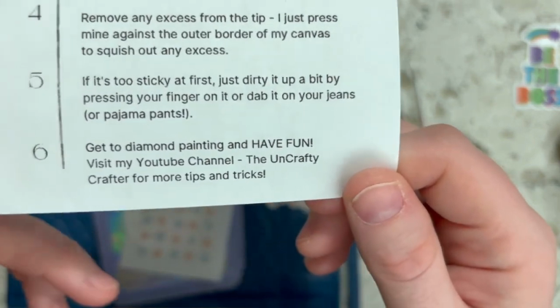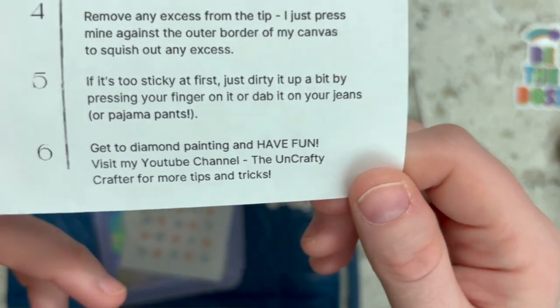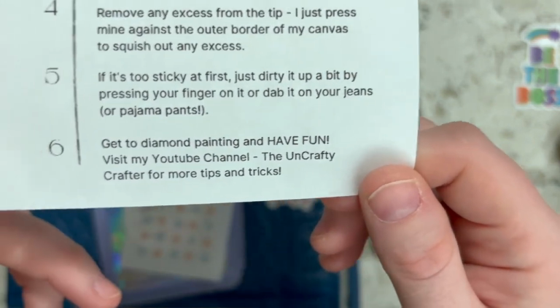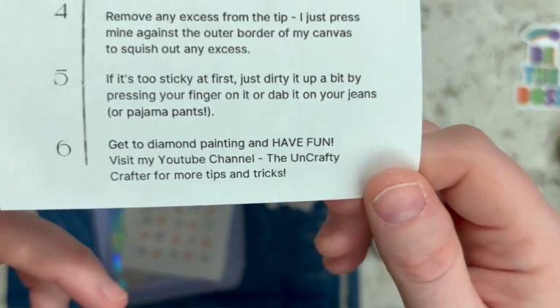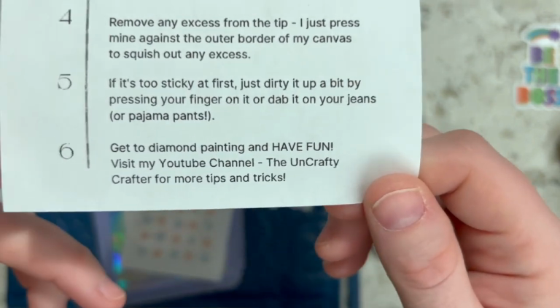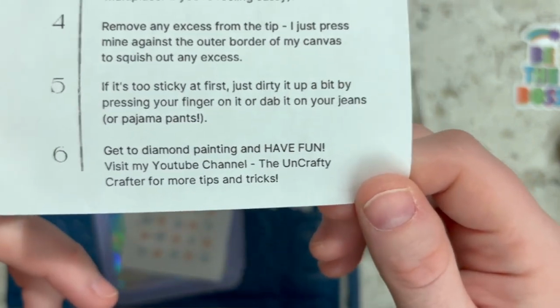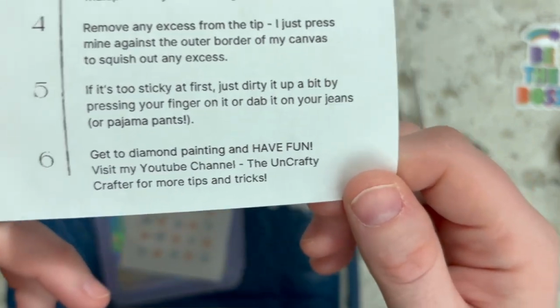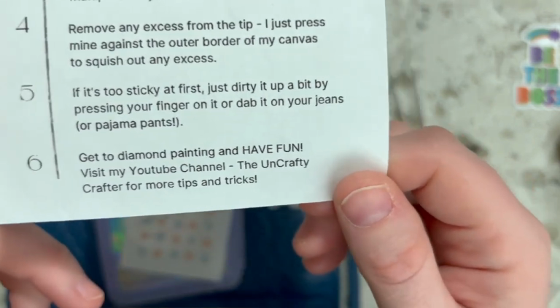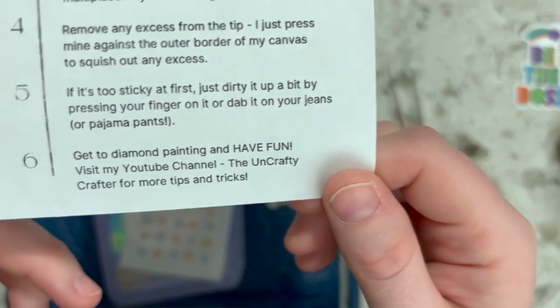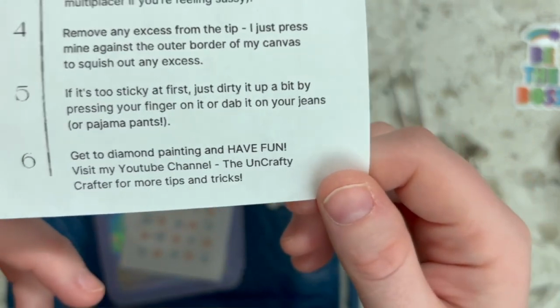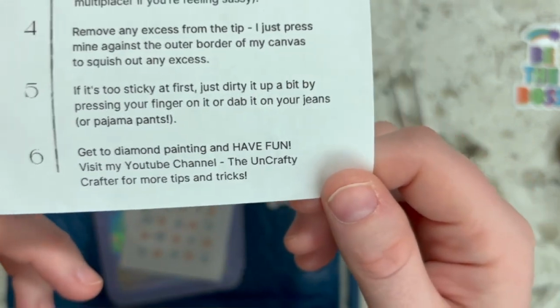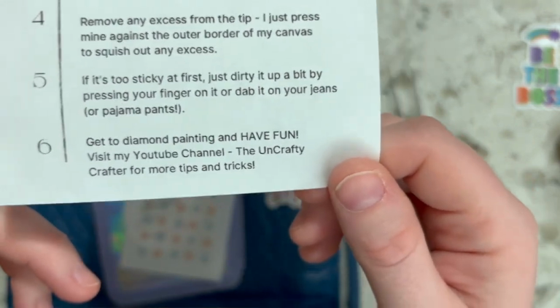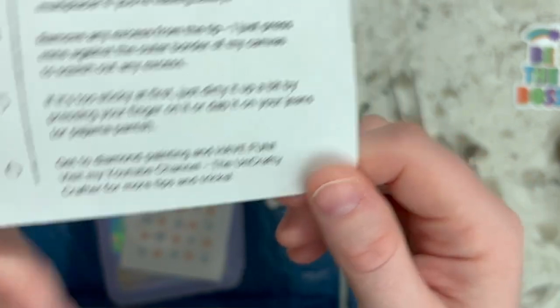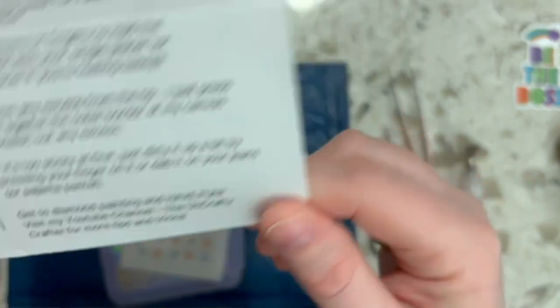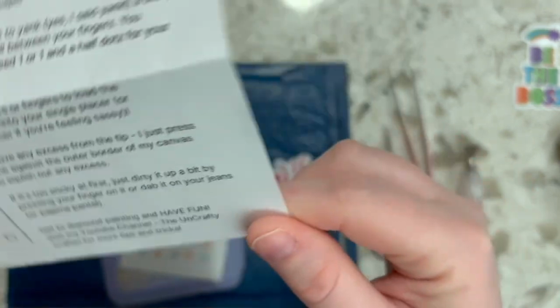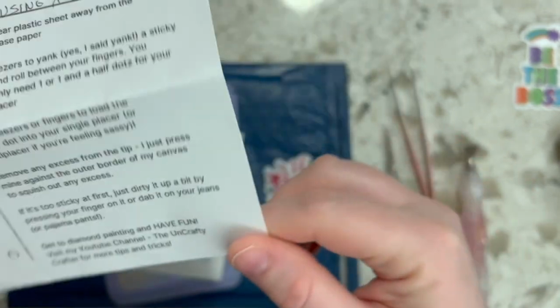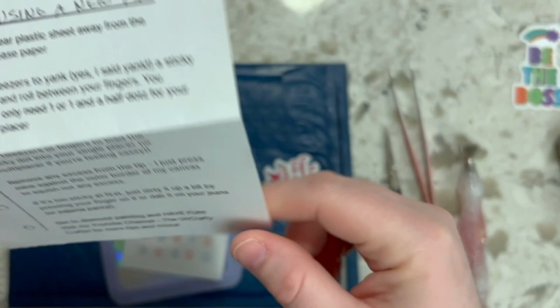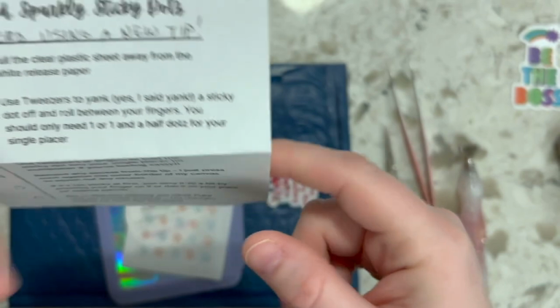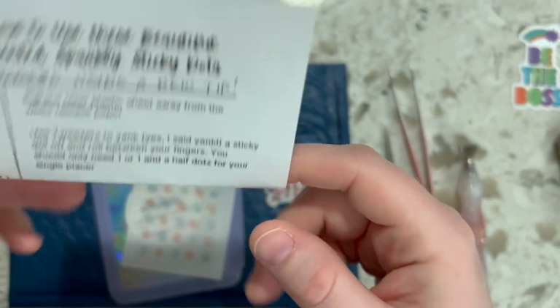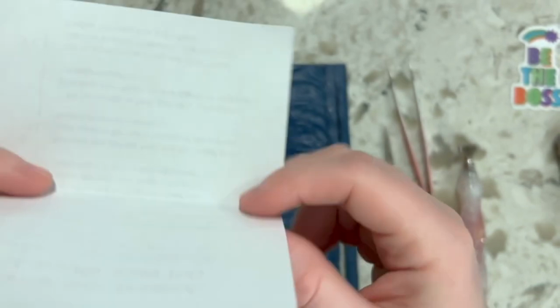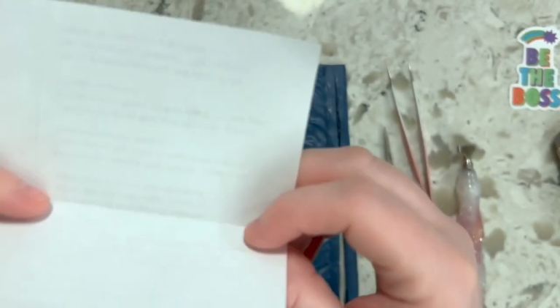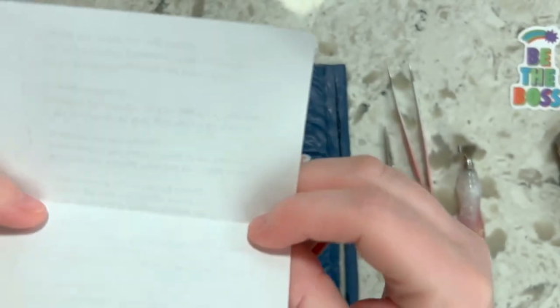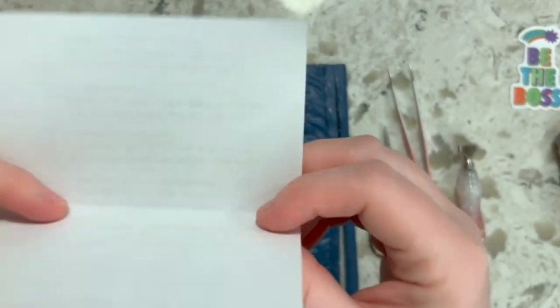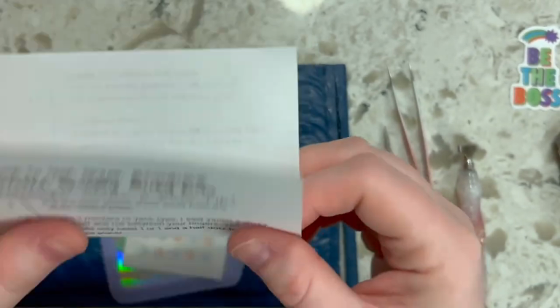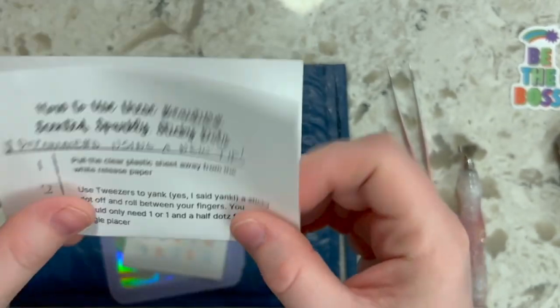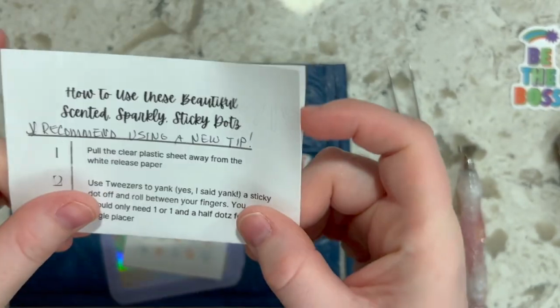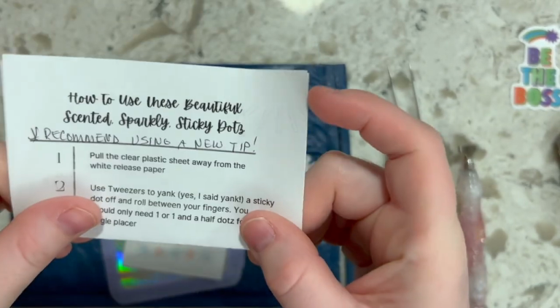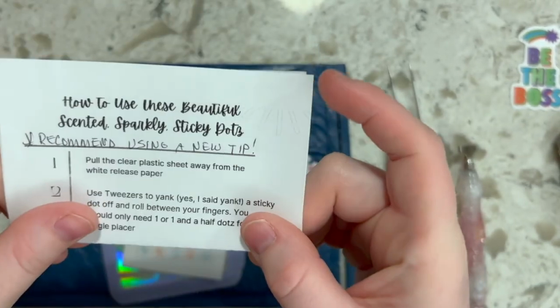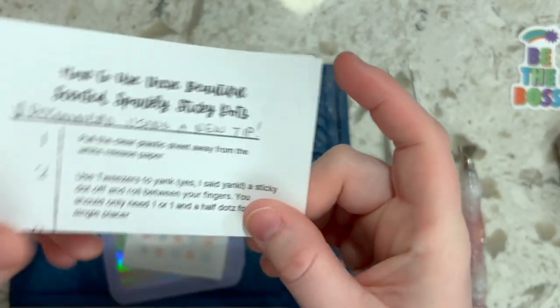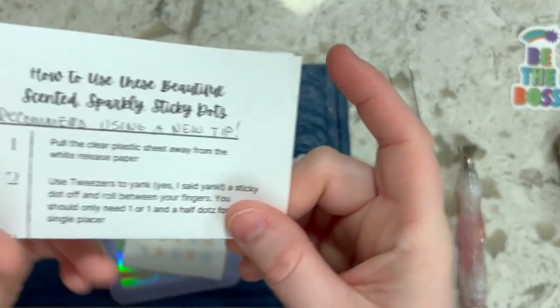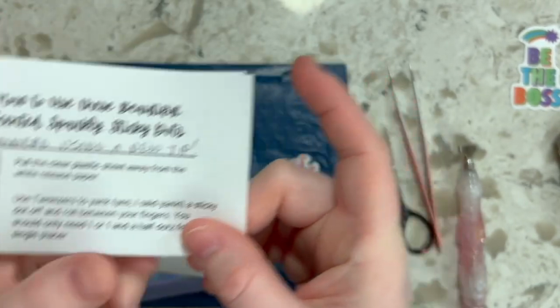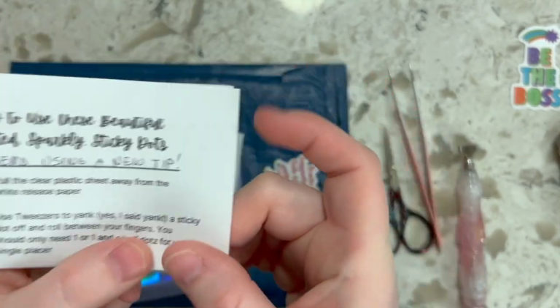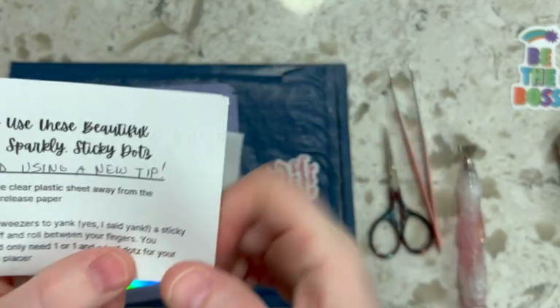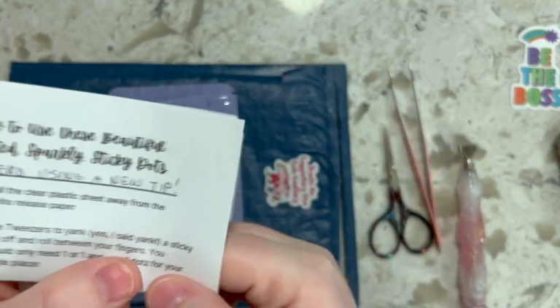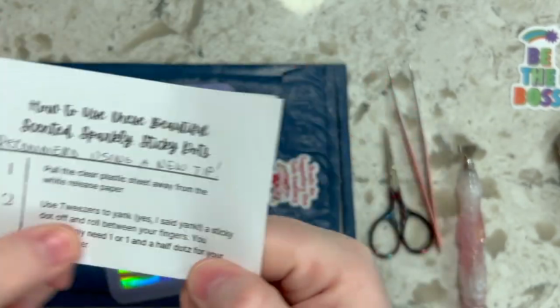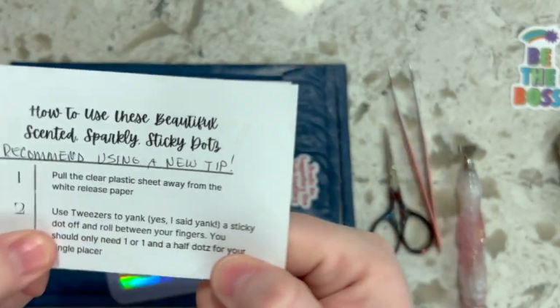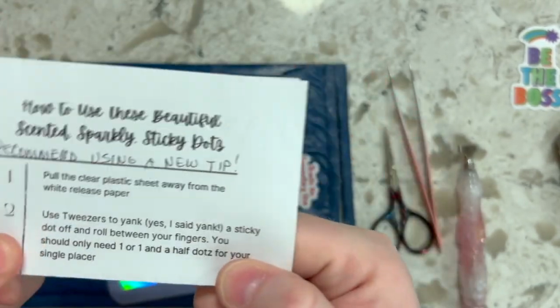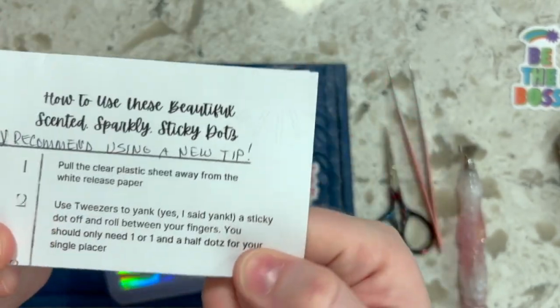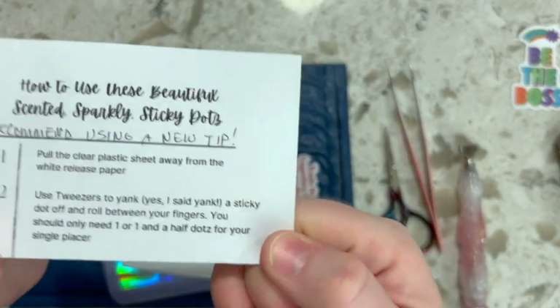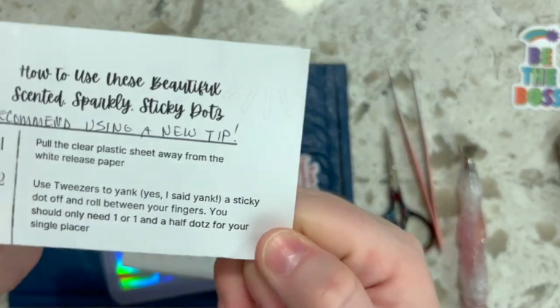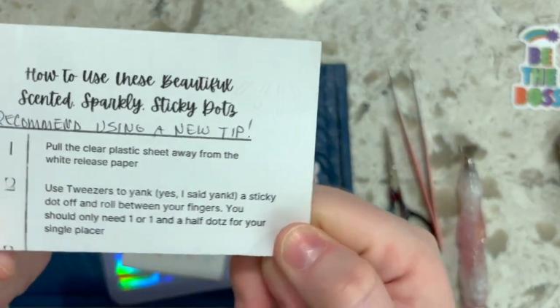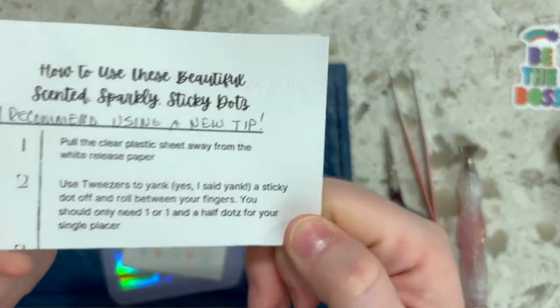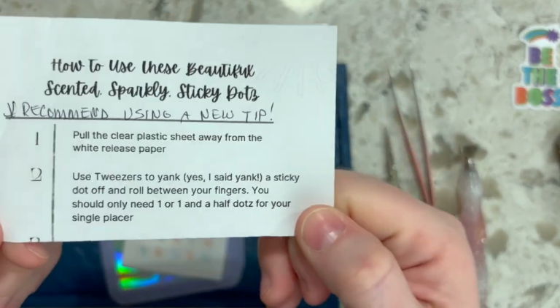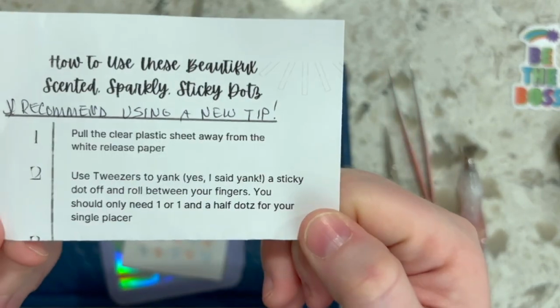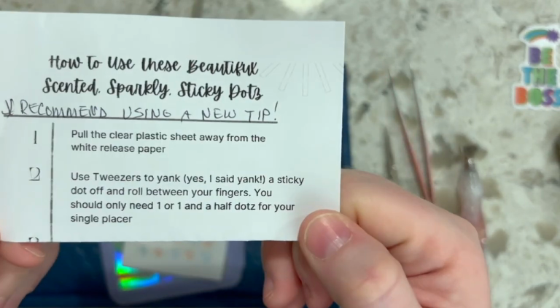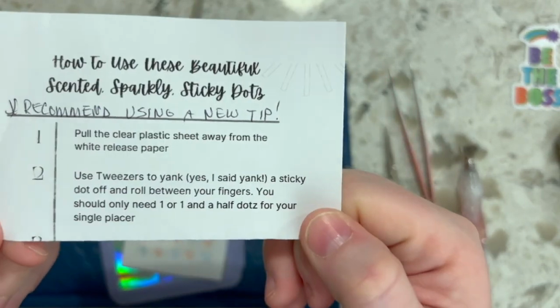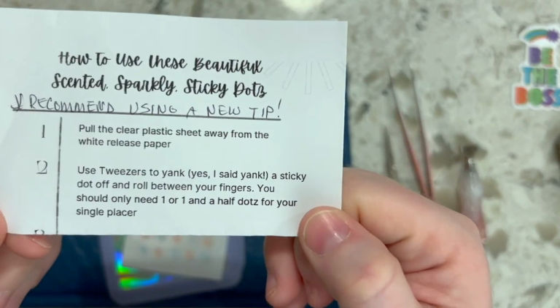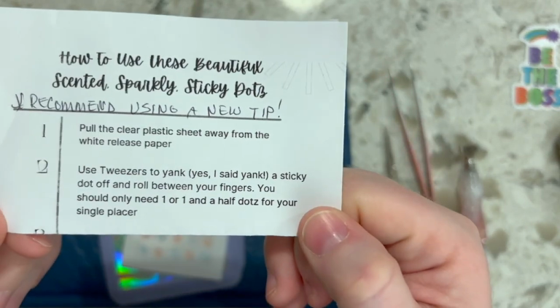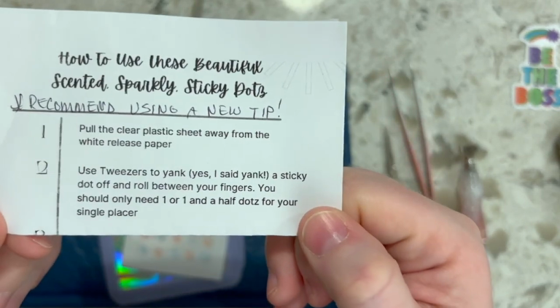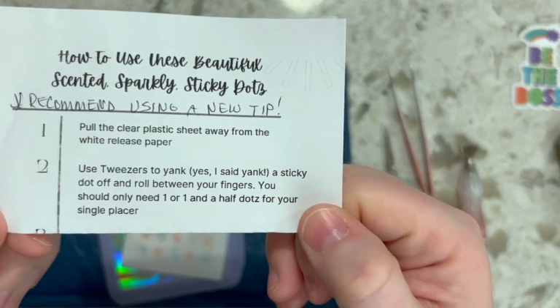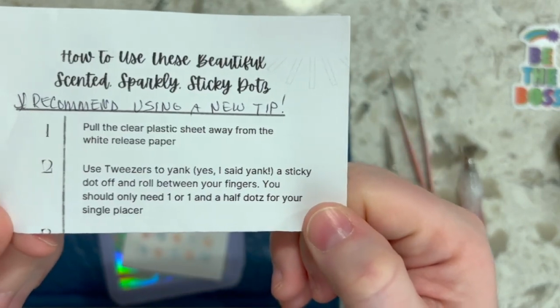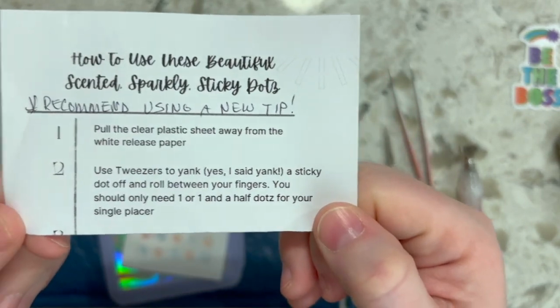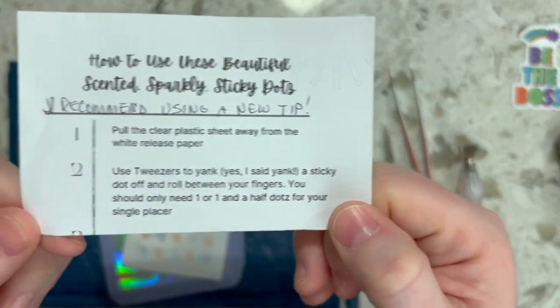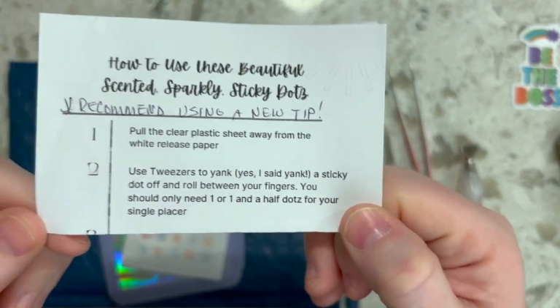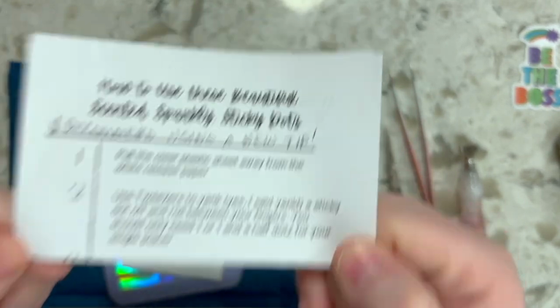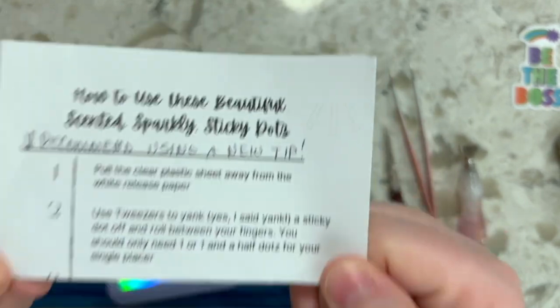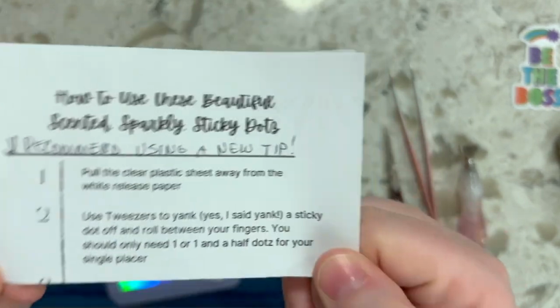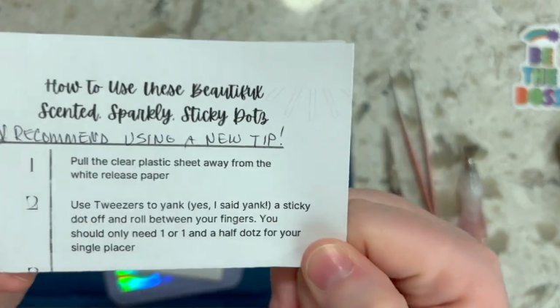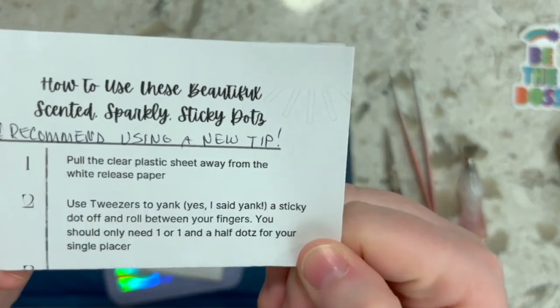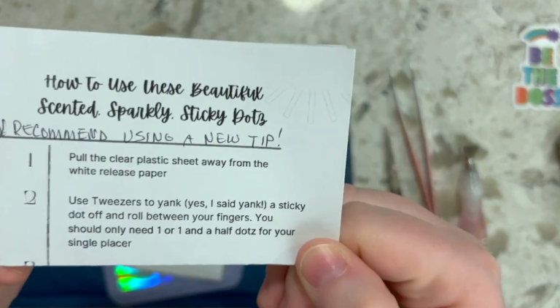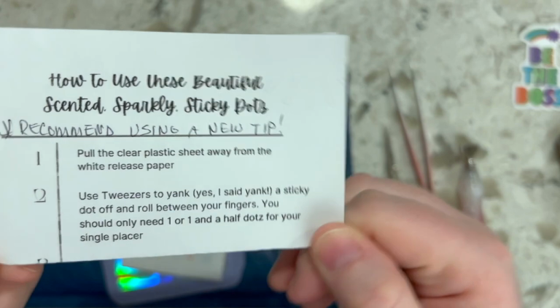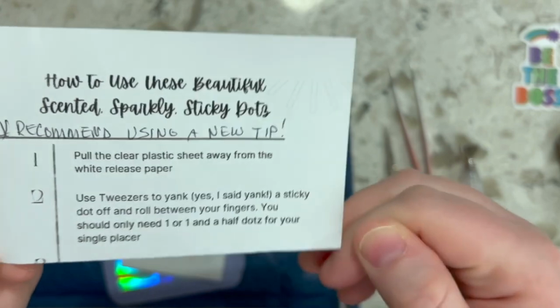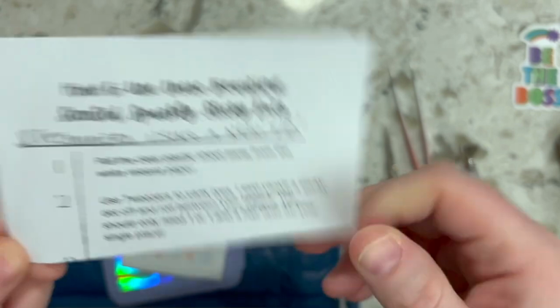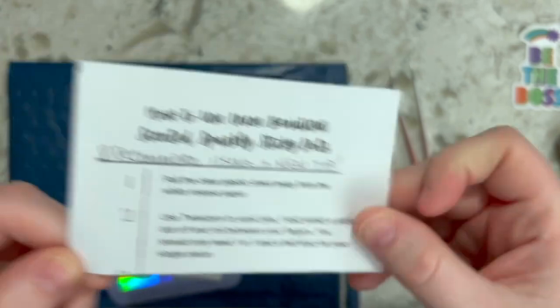She does have a YouTube channel called The Uncrafty Crafter where she has more tips and tricks. She goes live every Thursday evening on her YouTube channel as well.